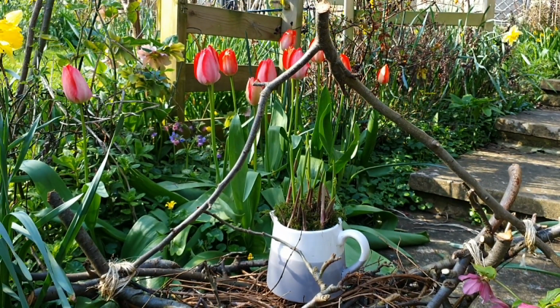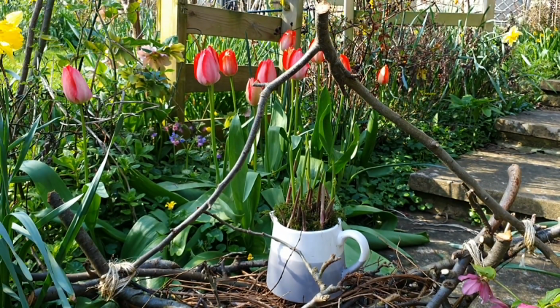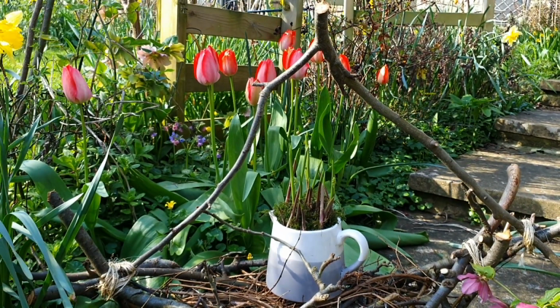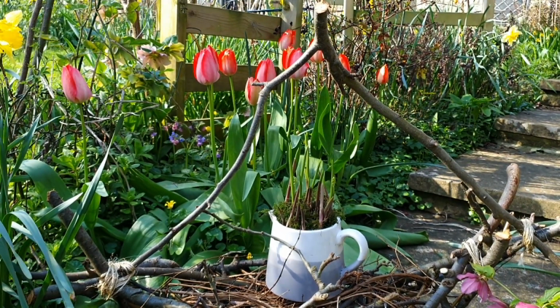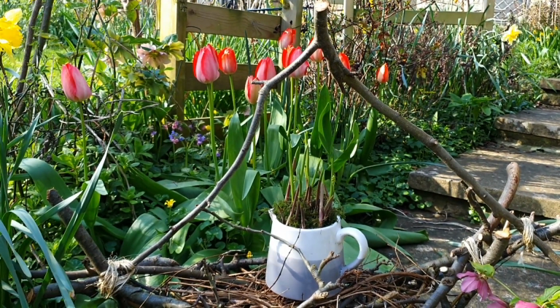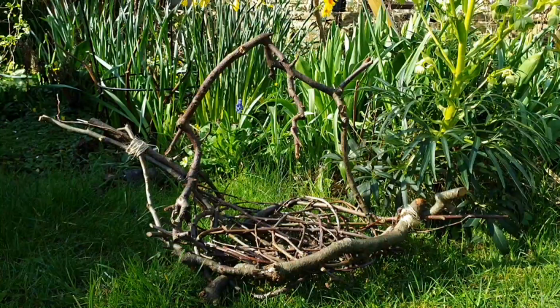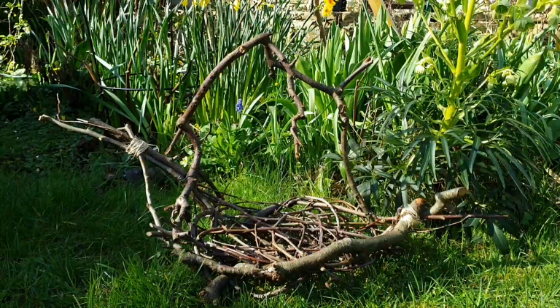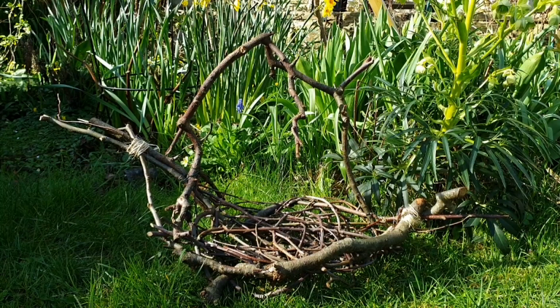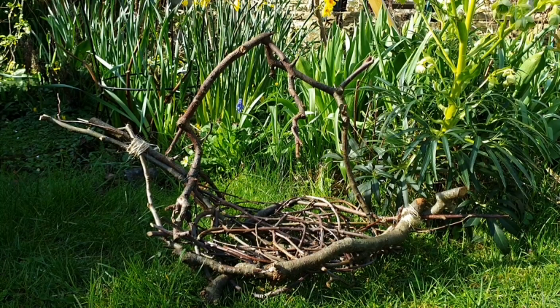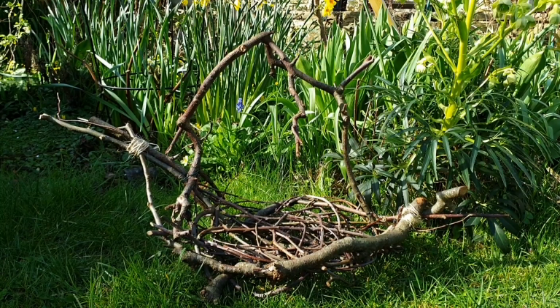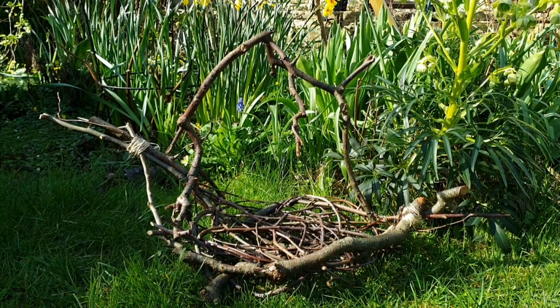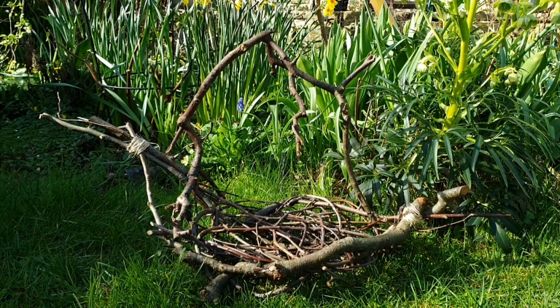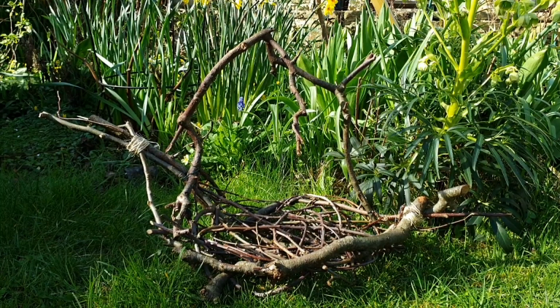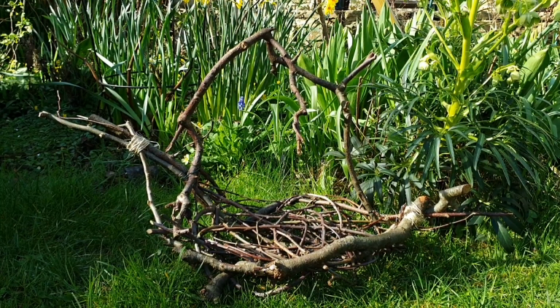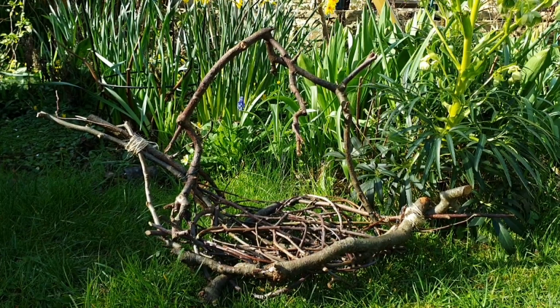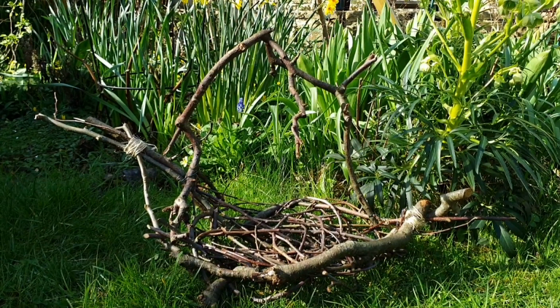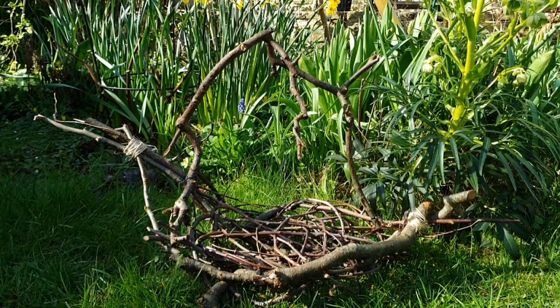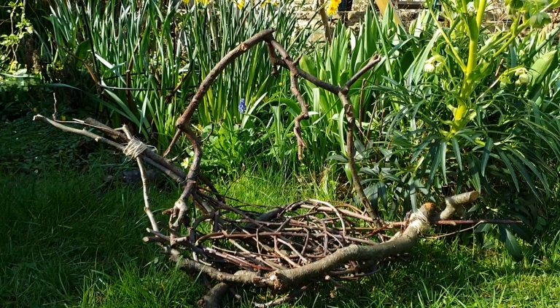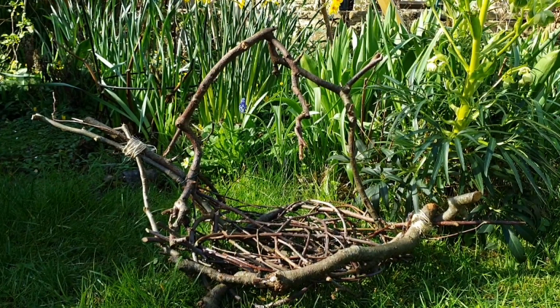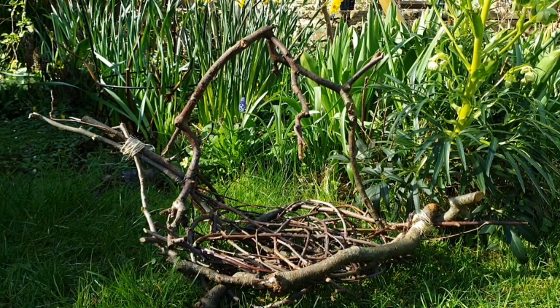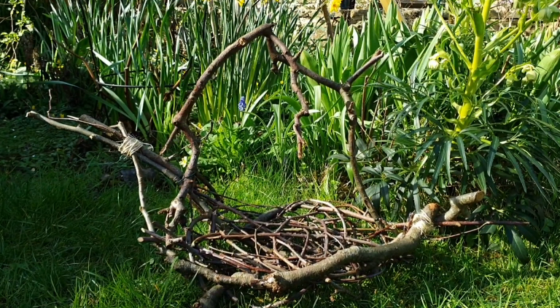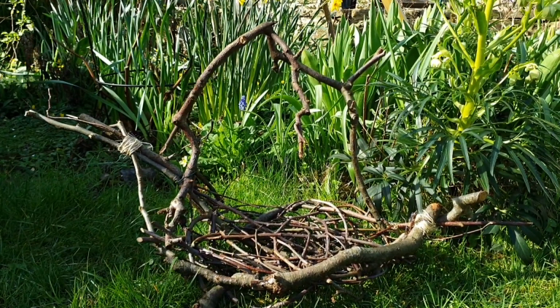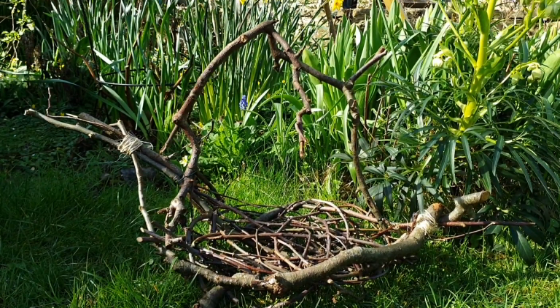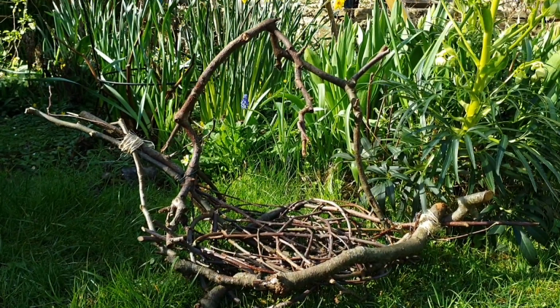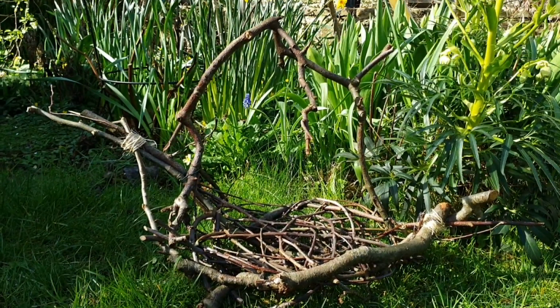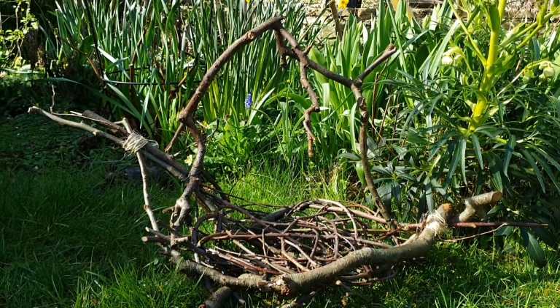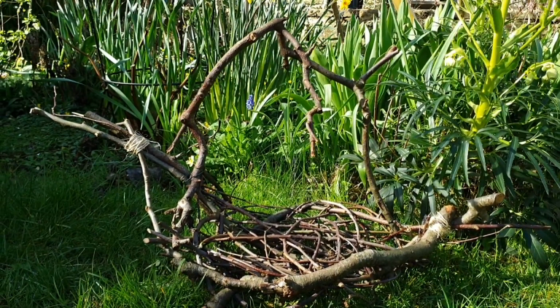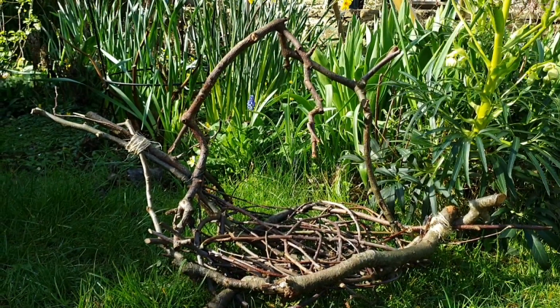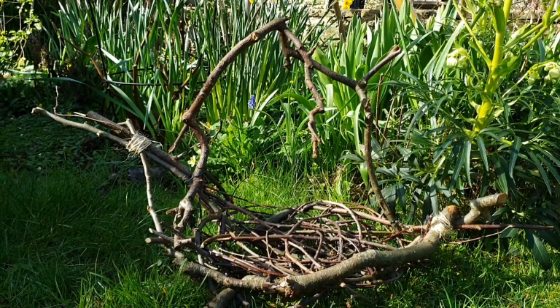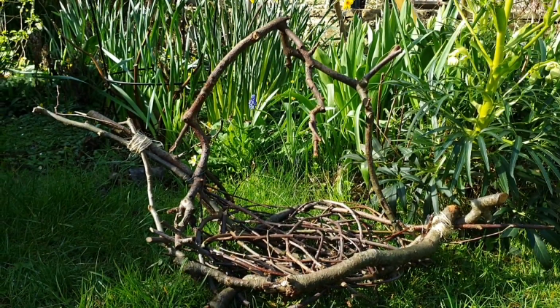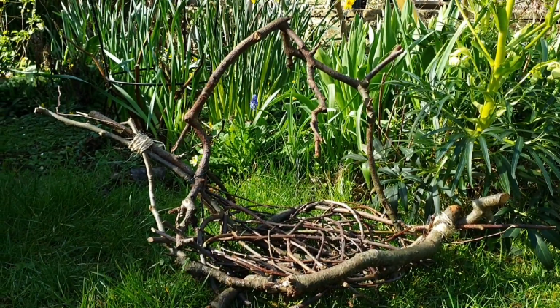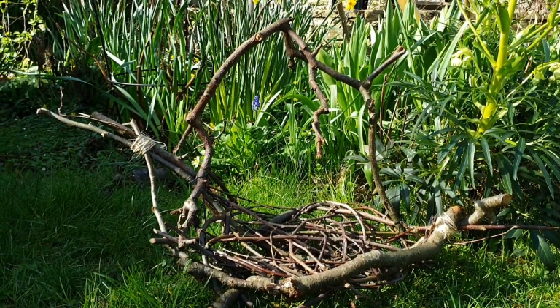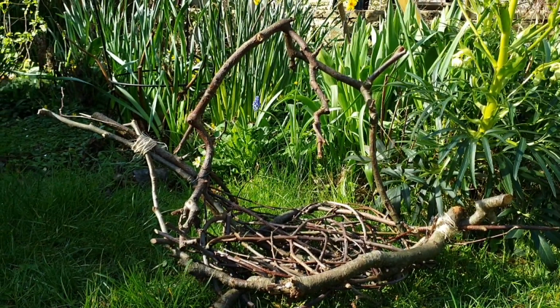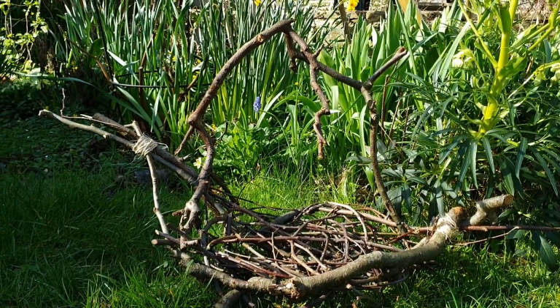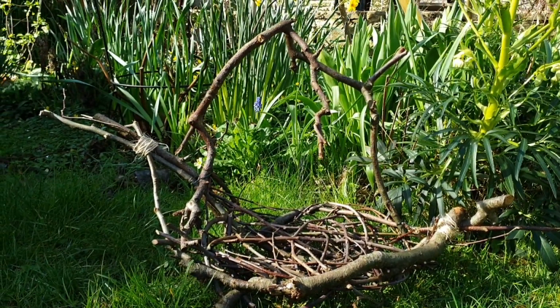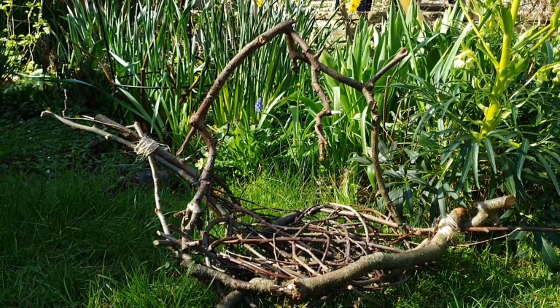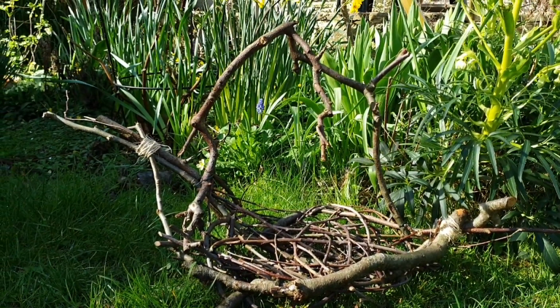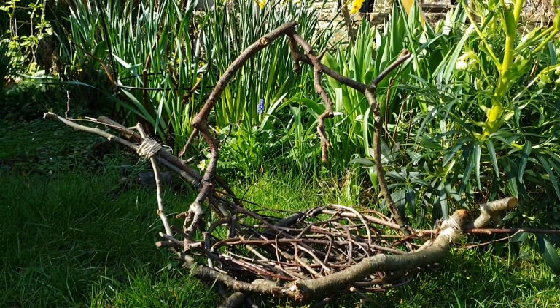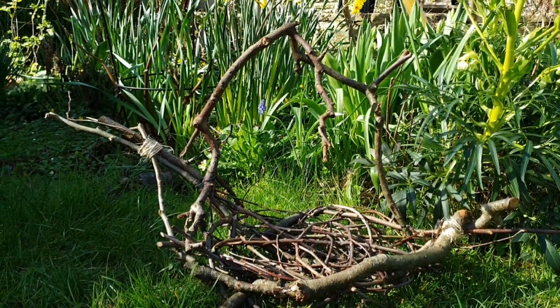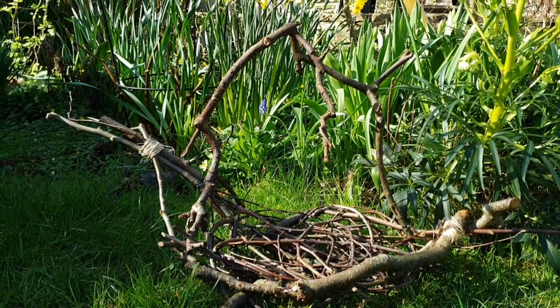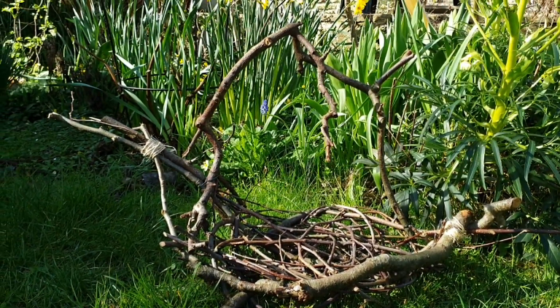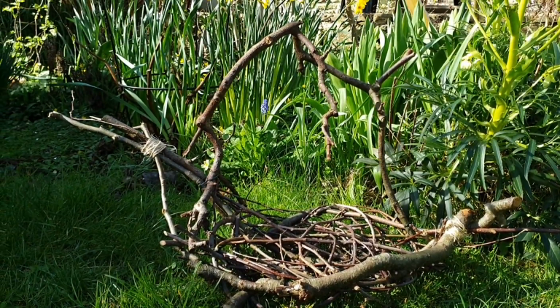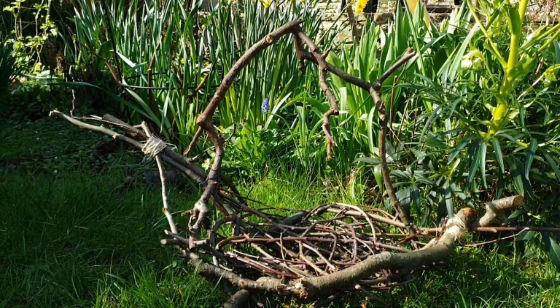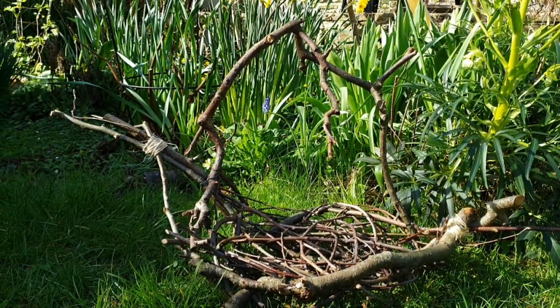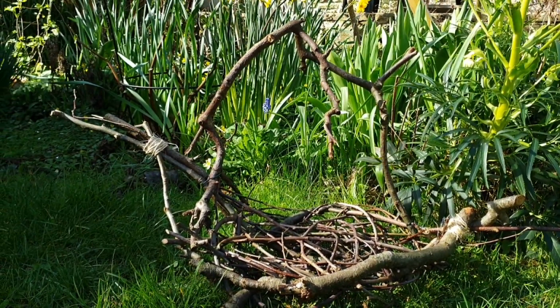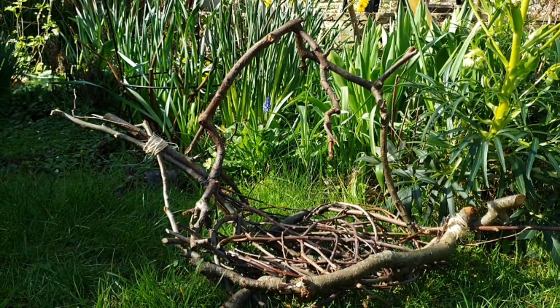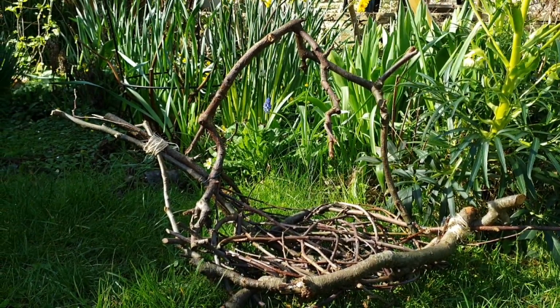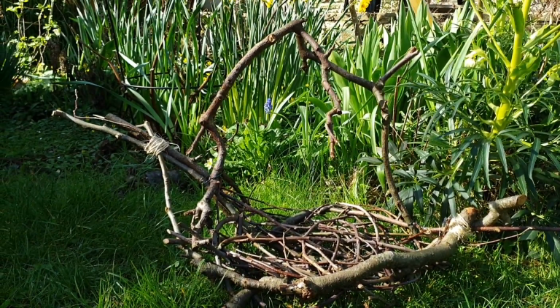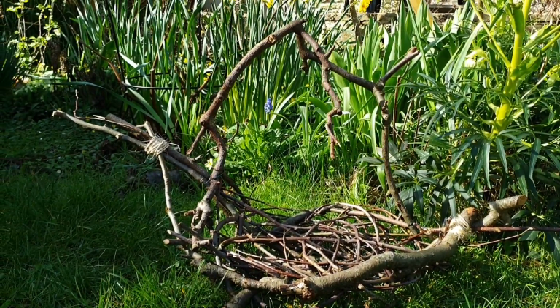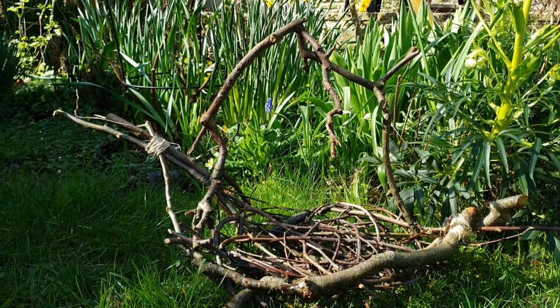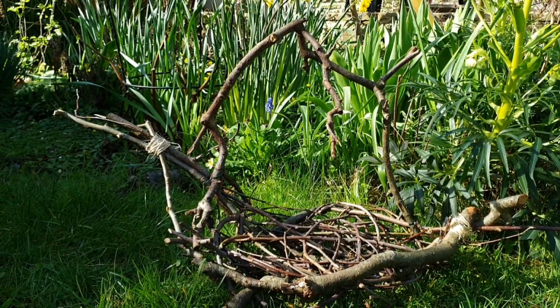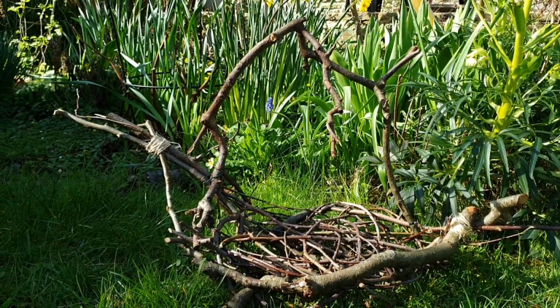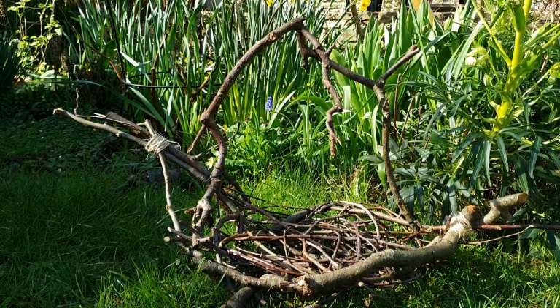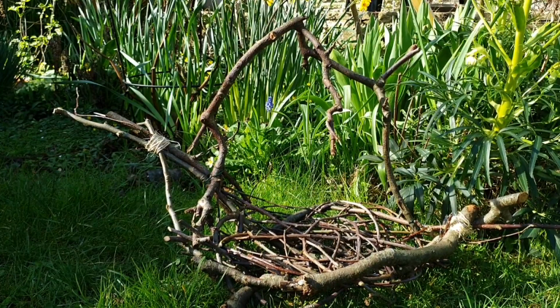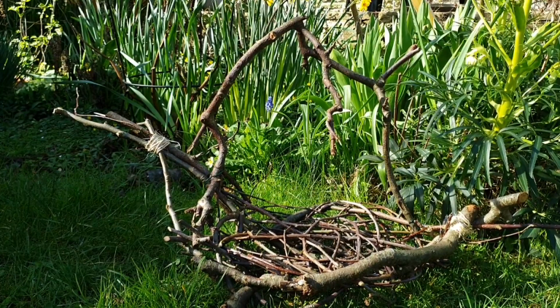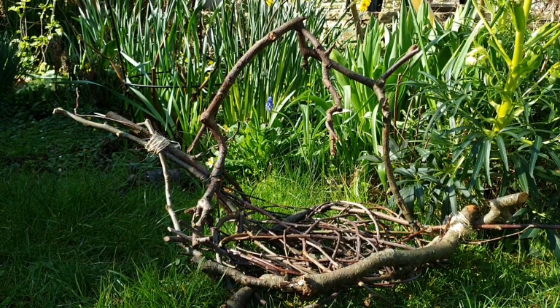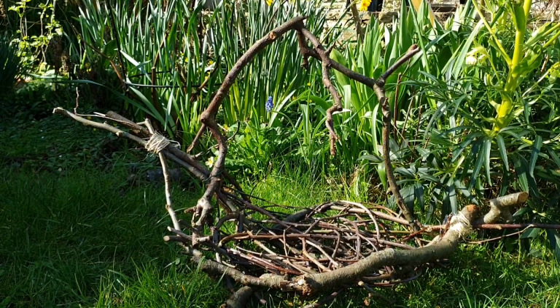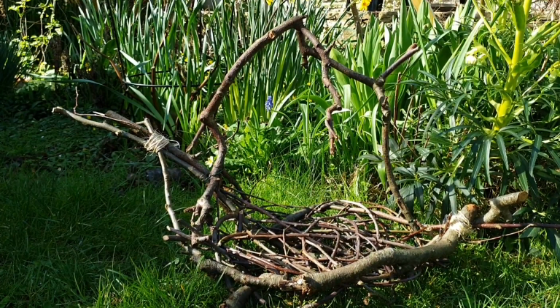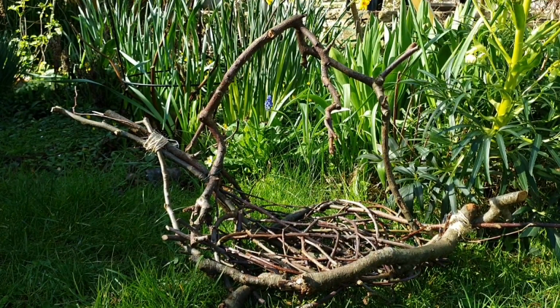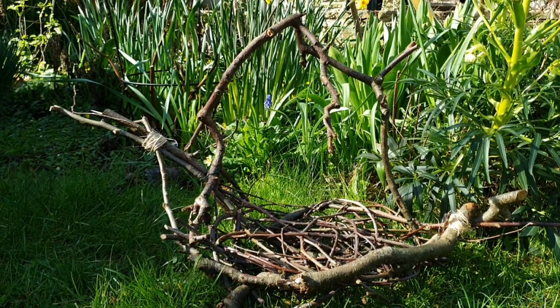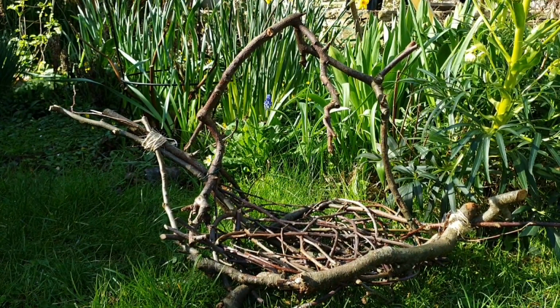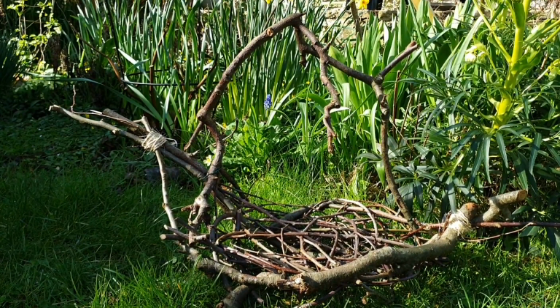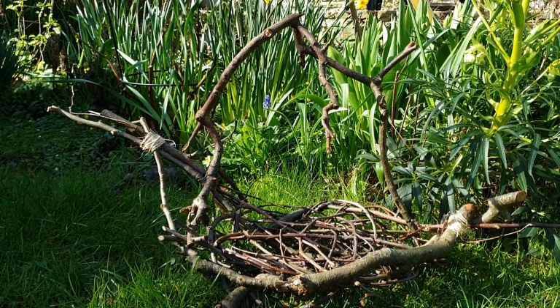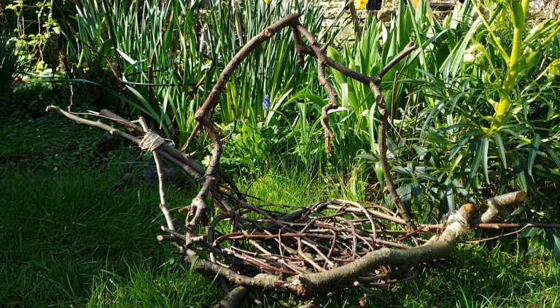I think this one is my favorite — I'm so looking forward to filling it up with lots of fruits from the garden in the summer.